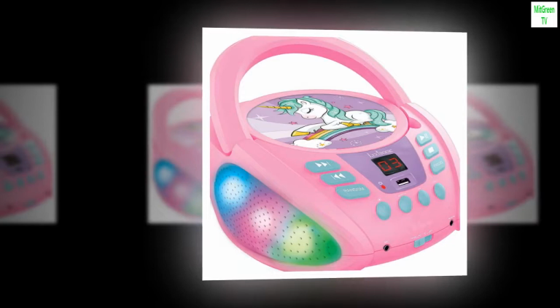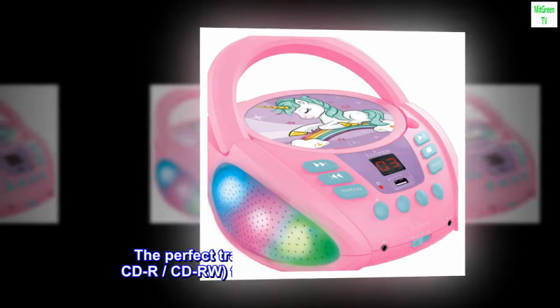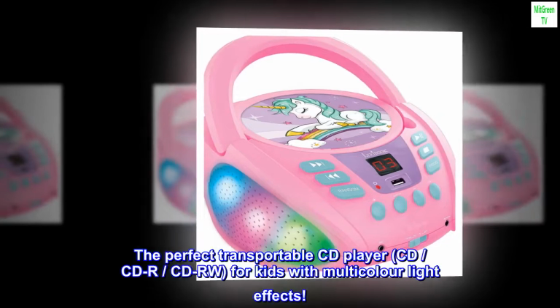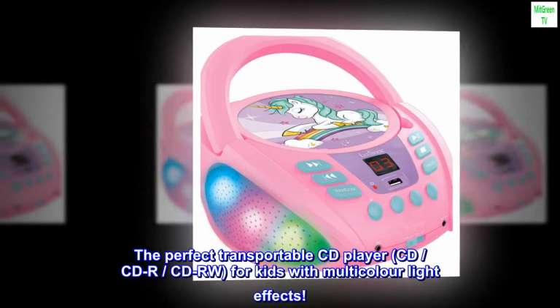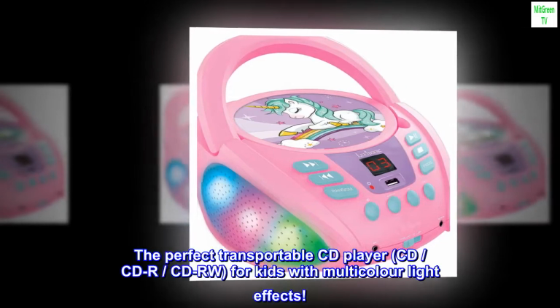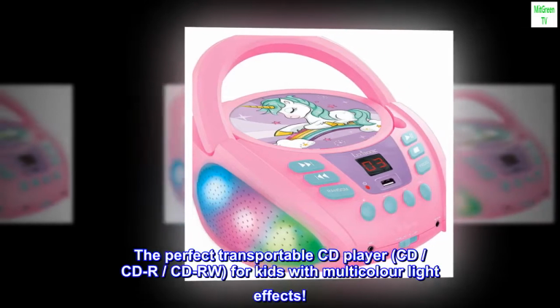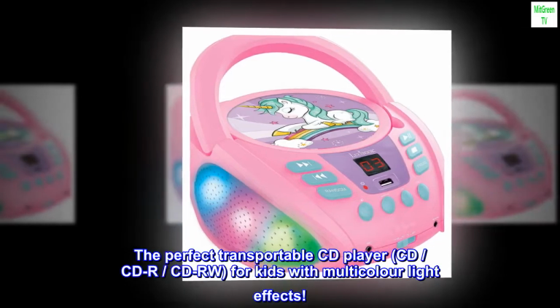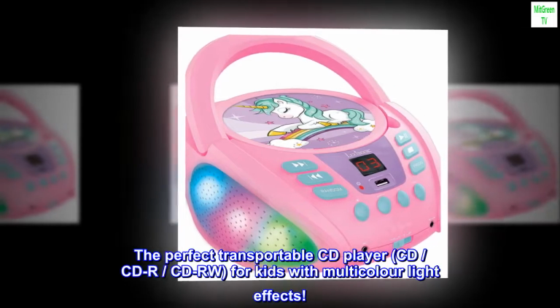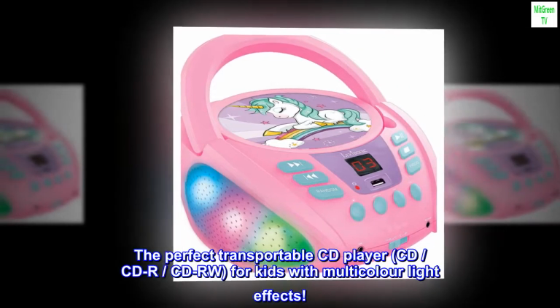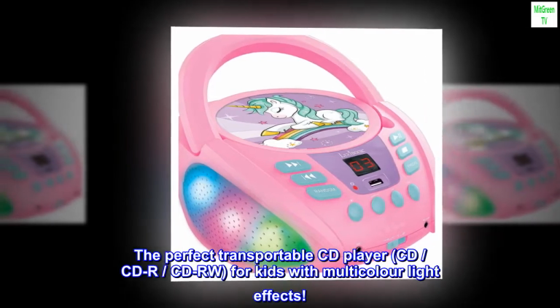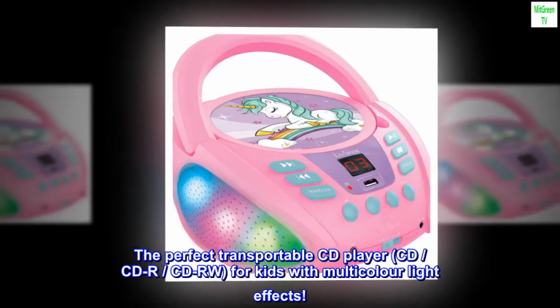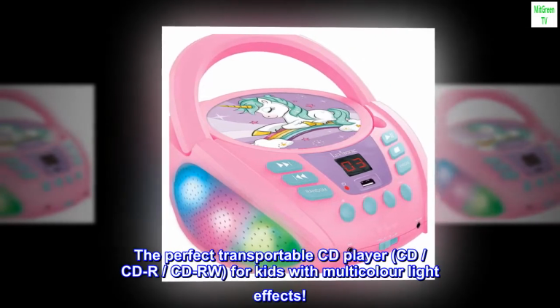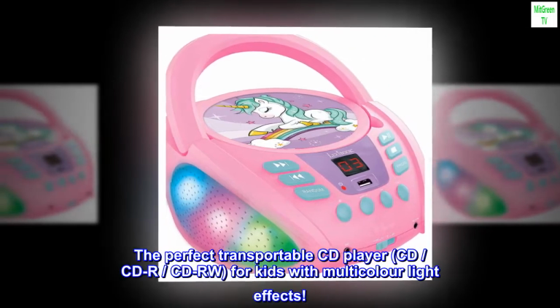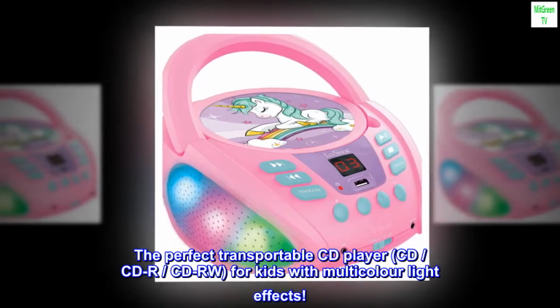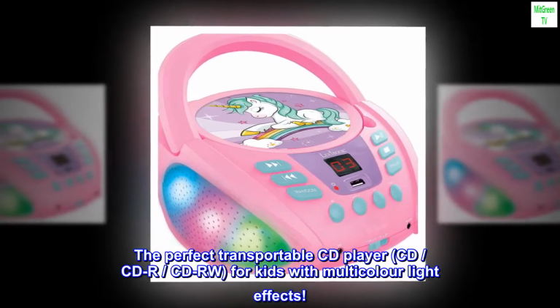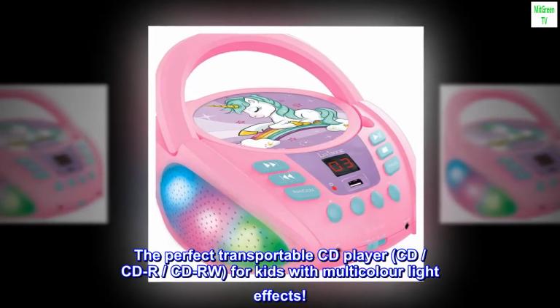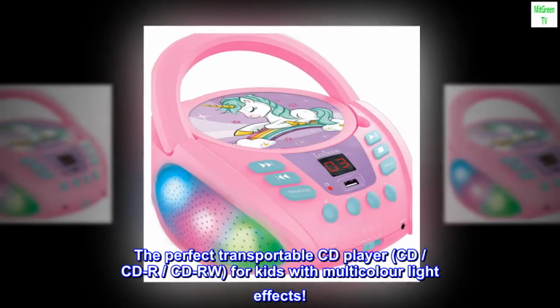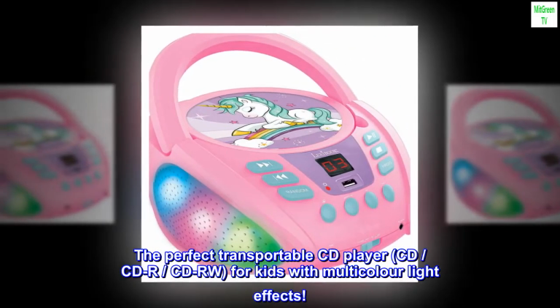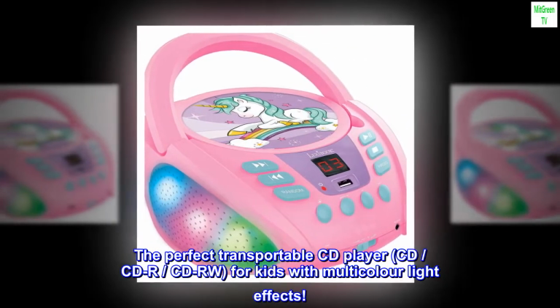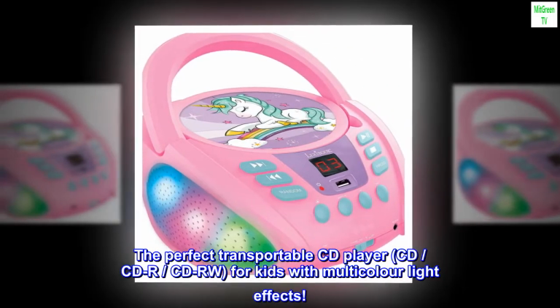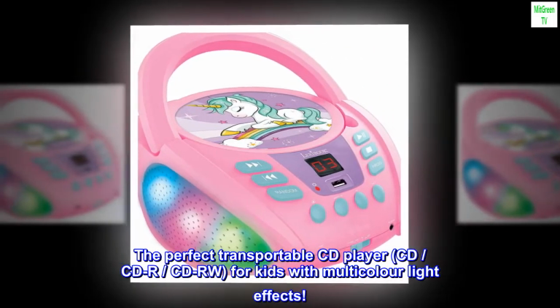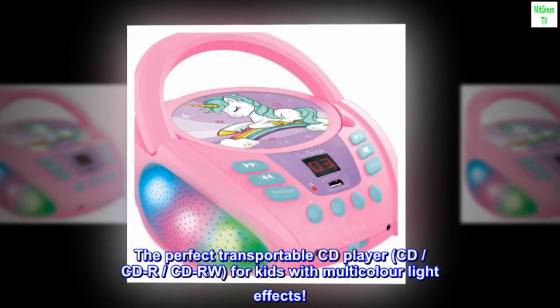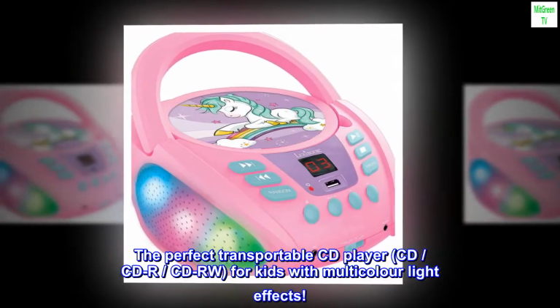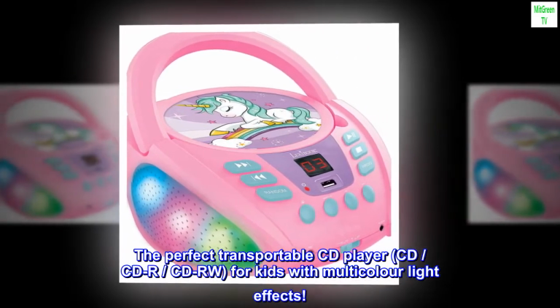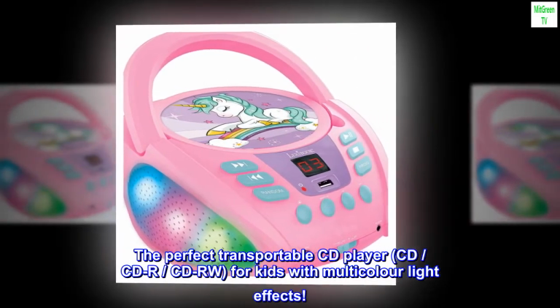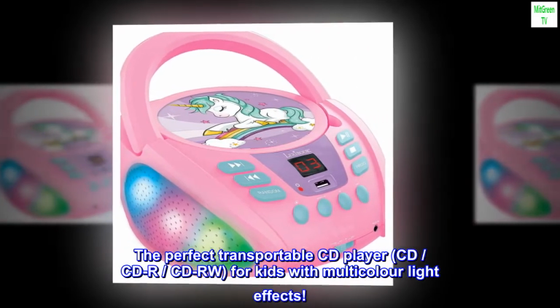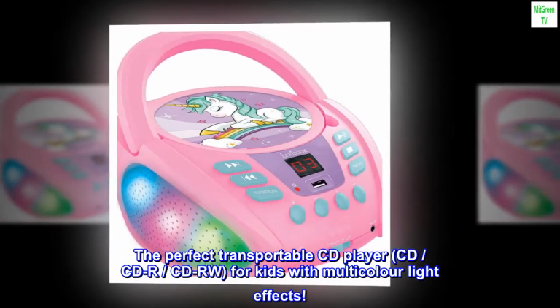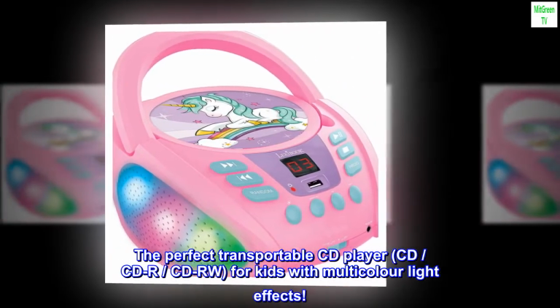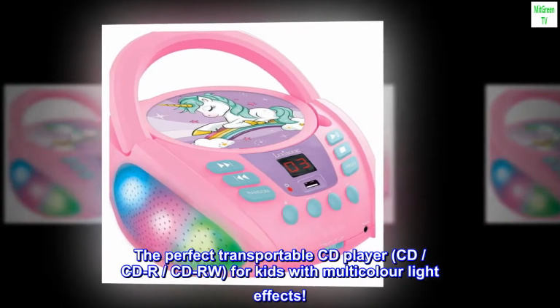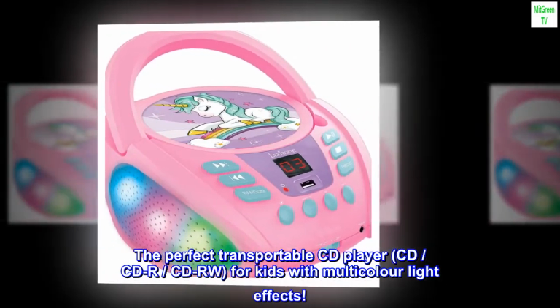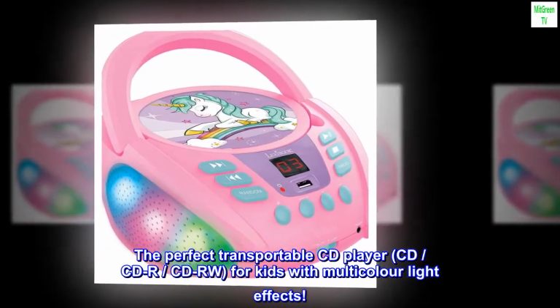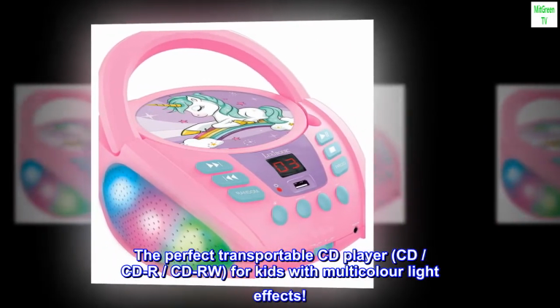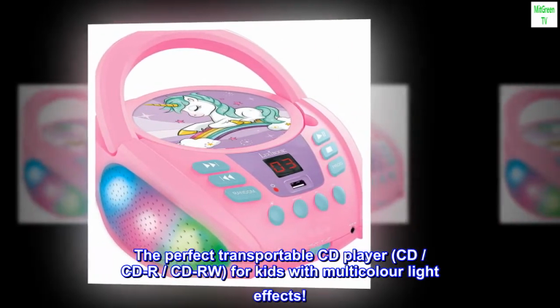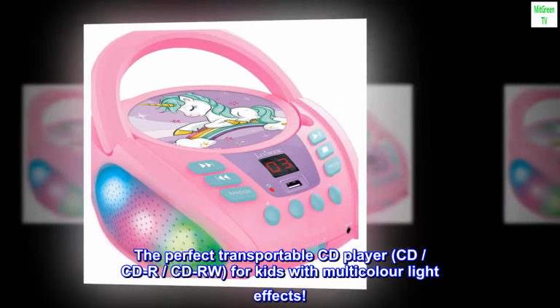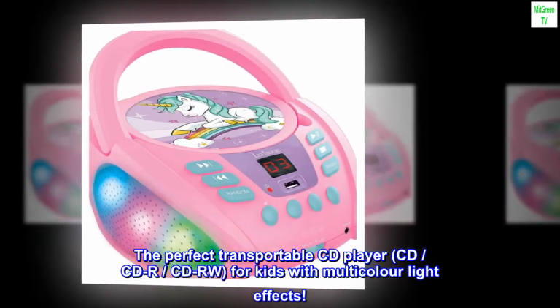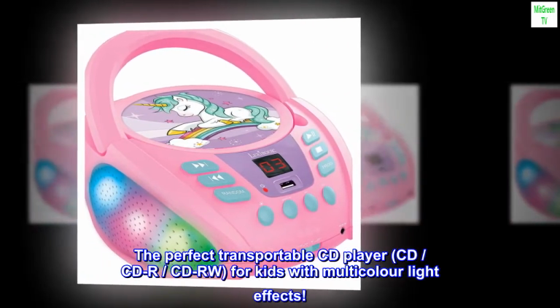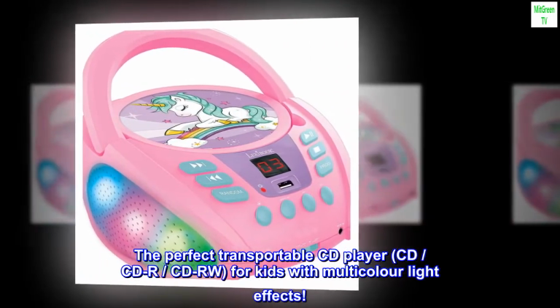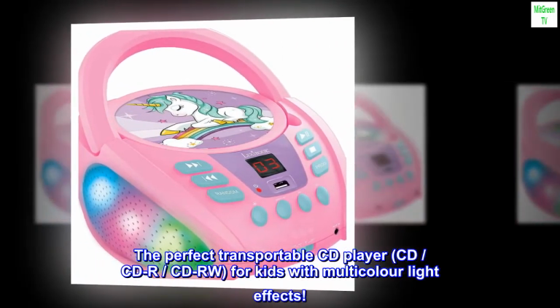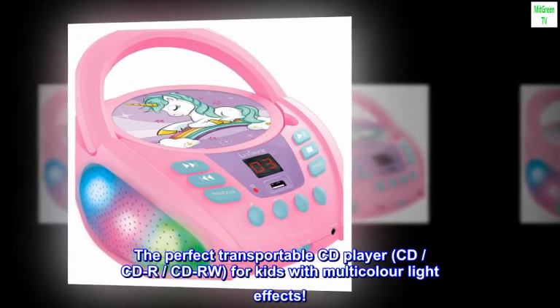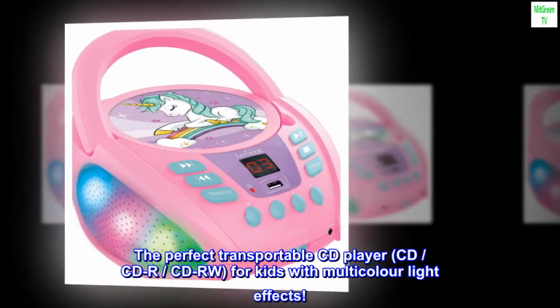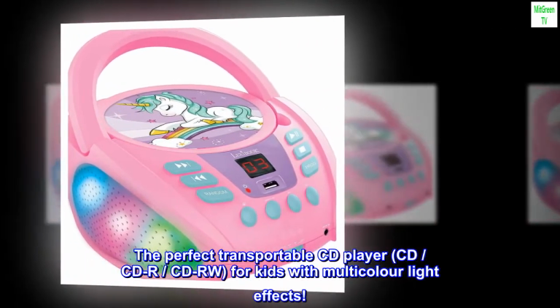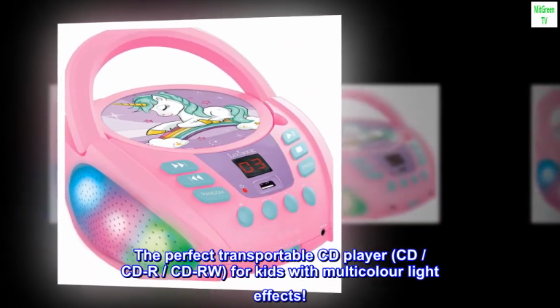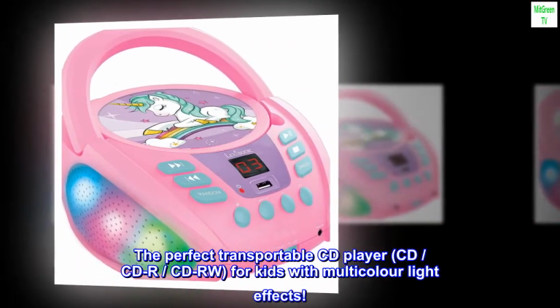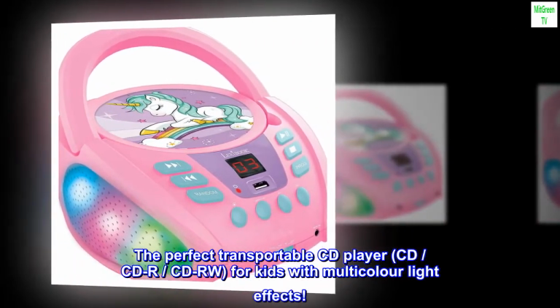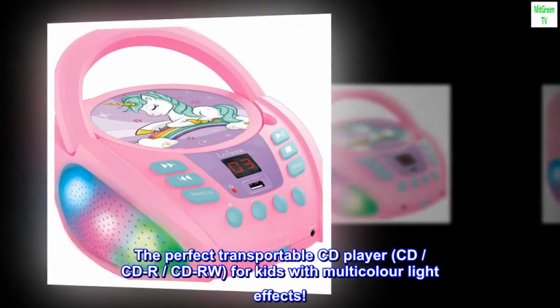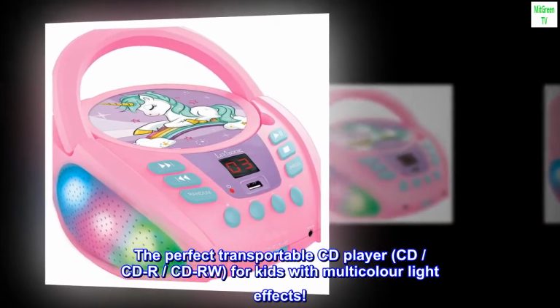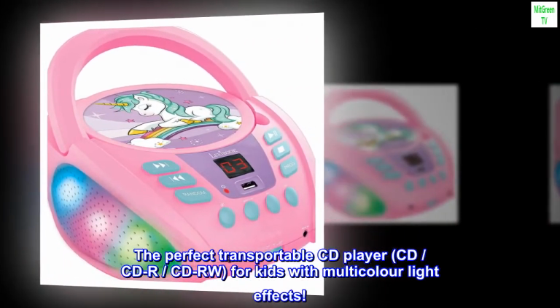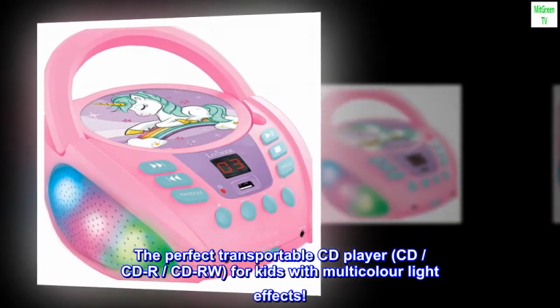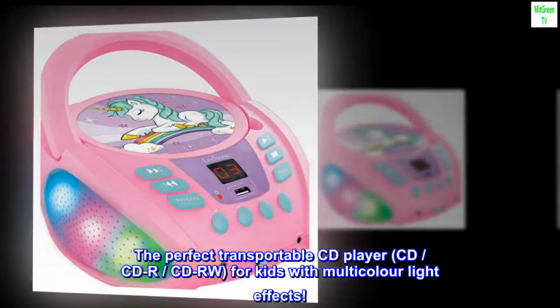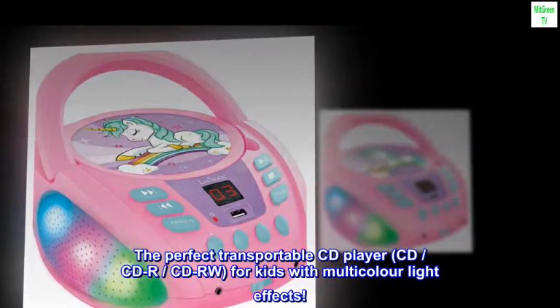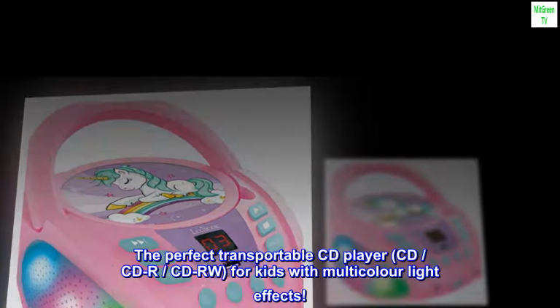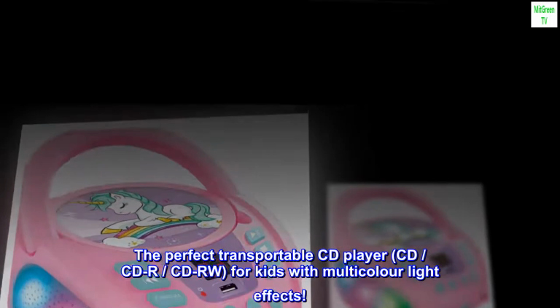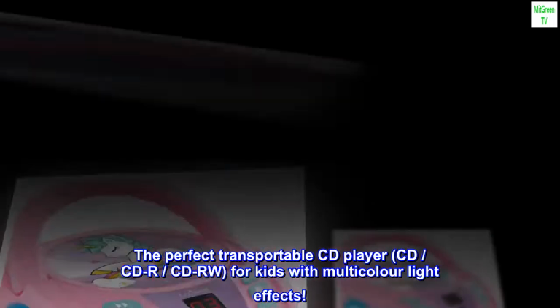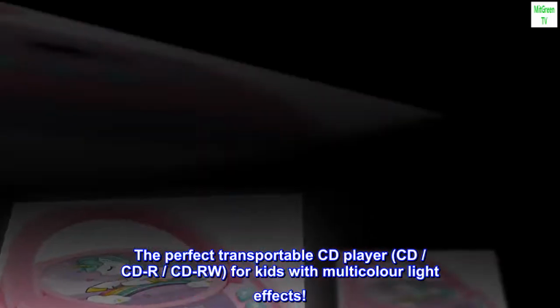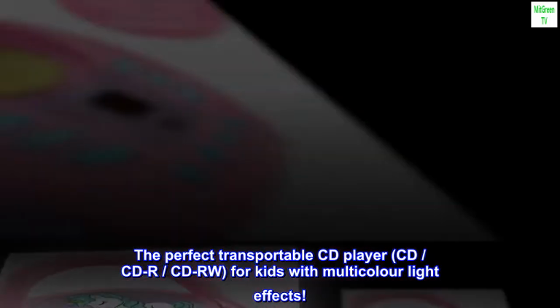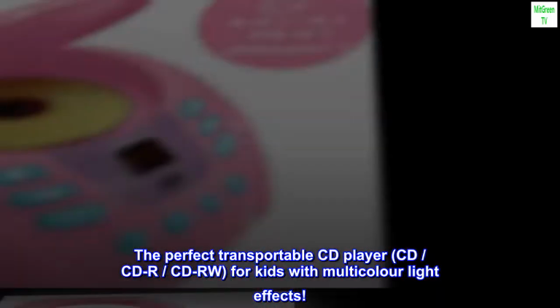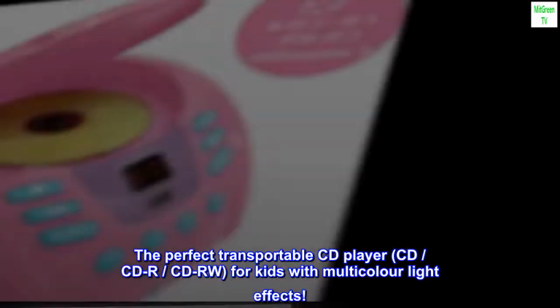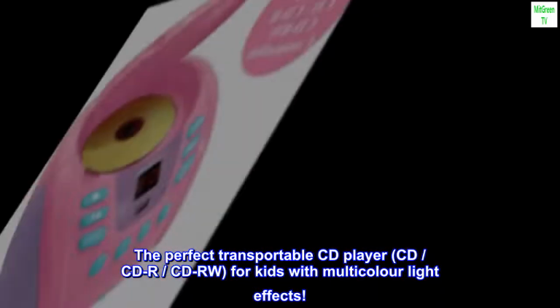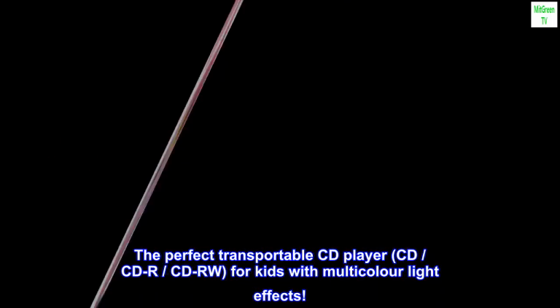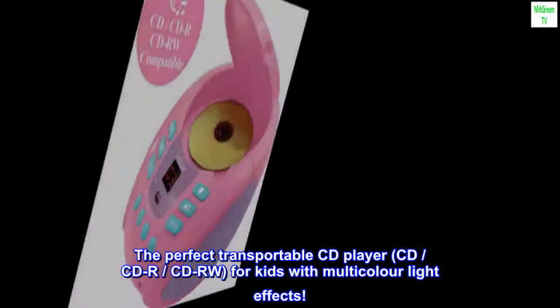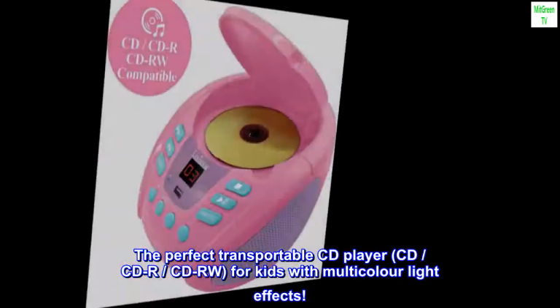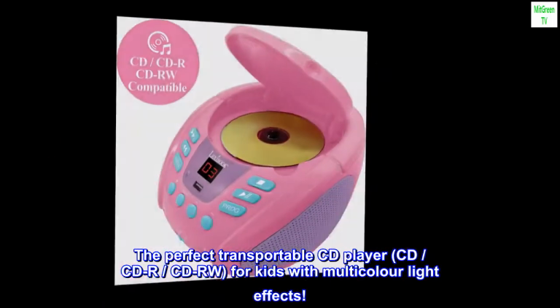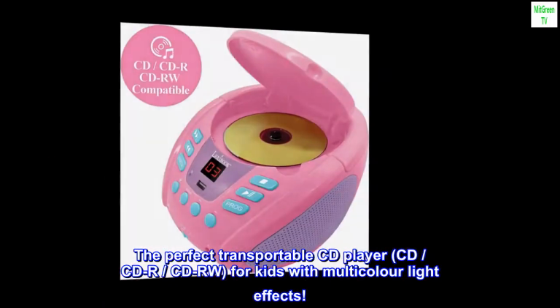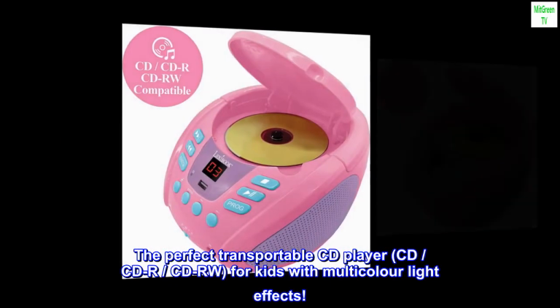The perfect transportable CD player, compatible with CD, CD-R, and CD-RW discs, for kids with multicolor light effects.